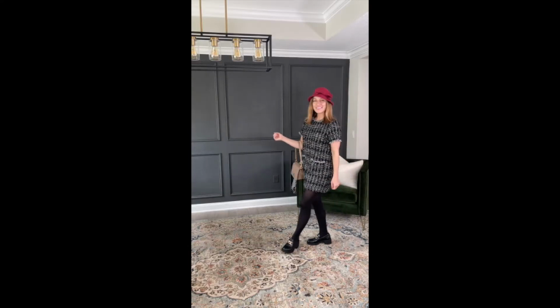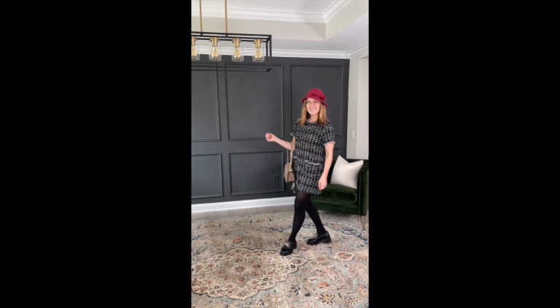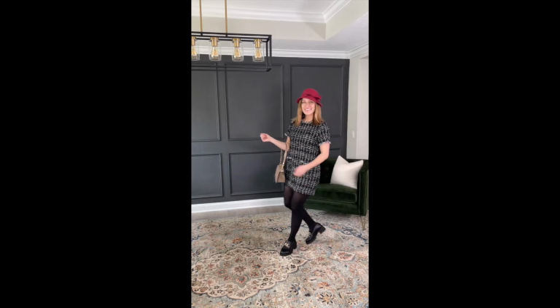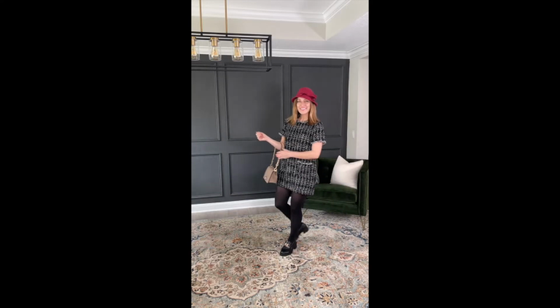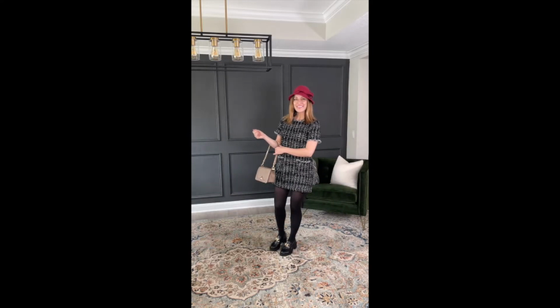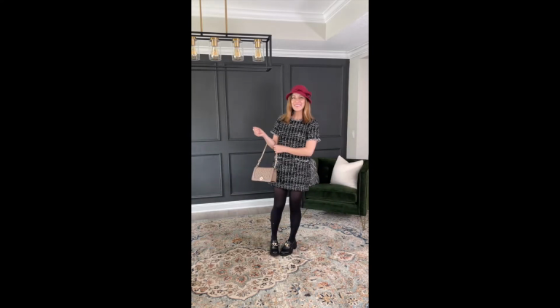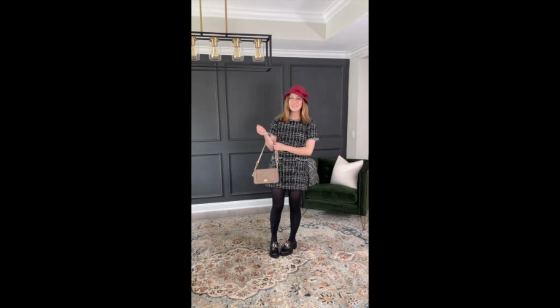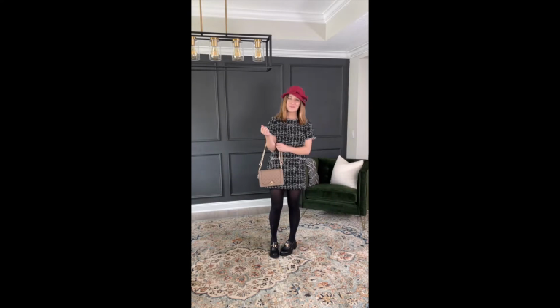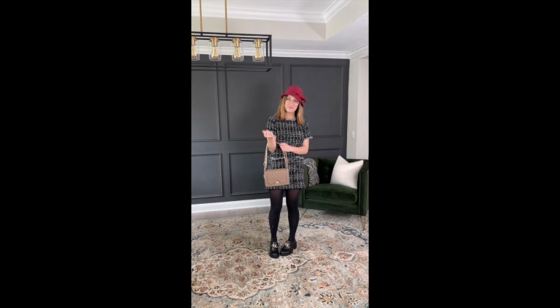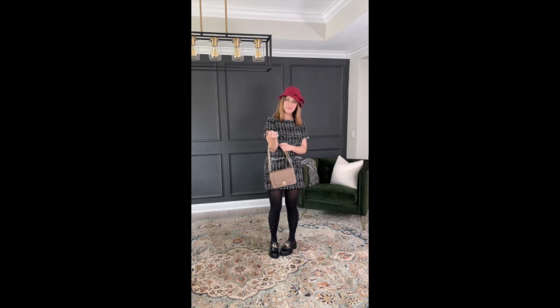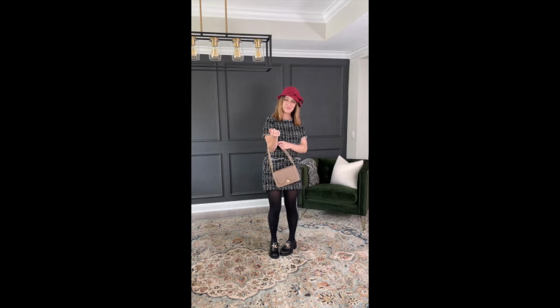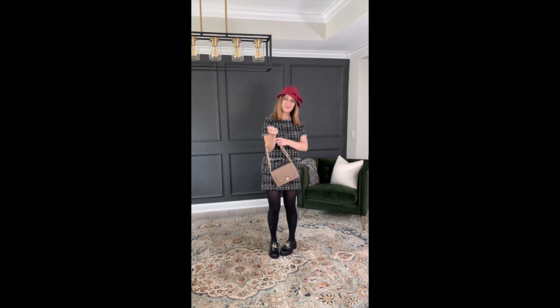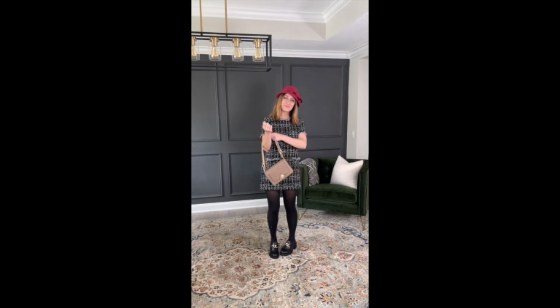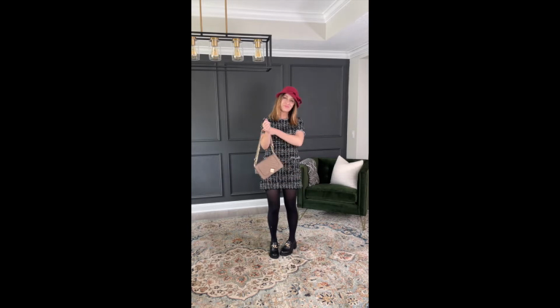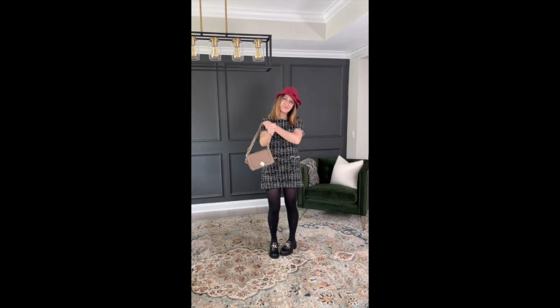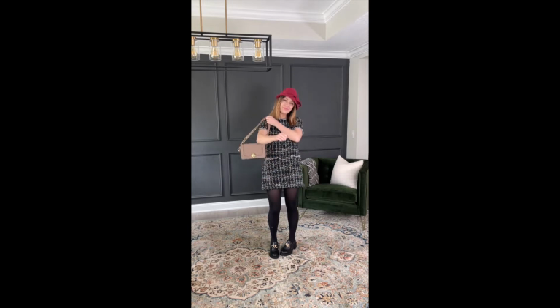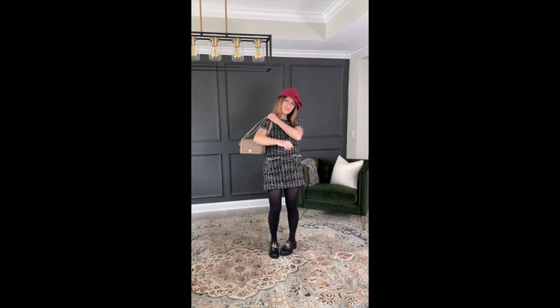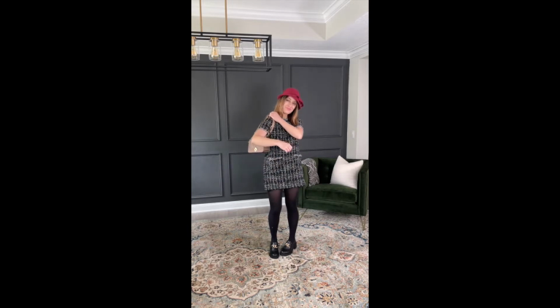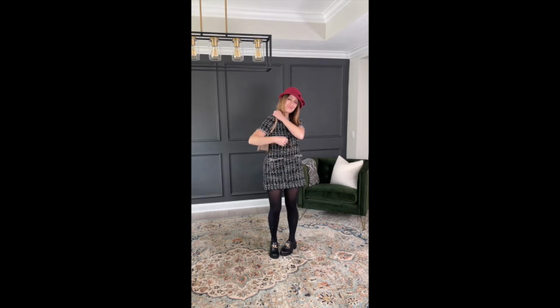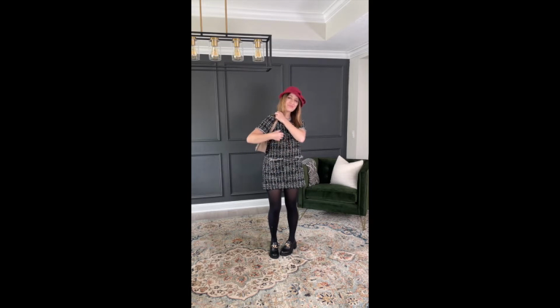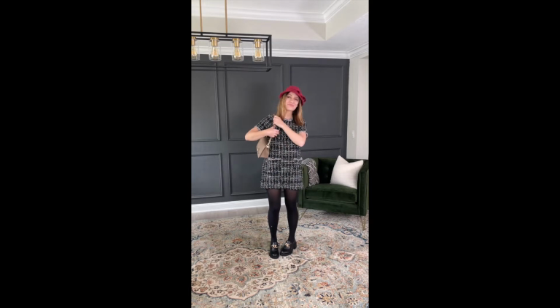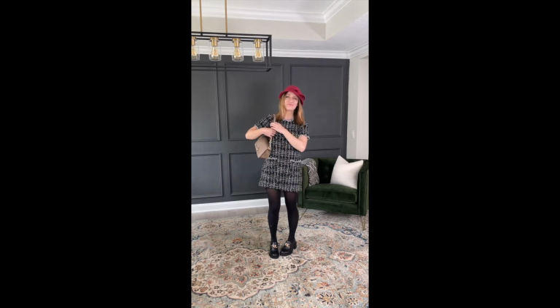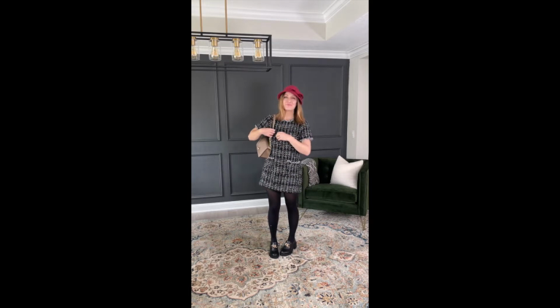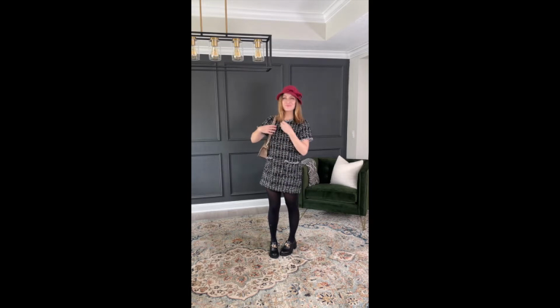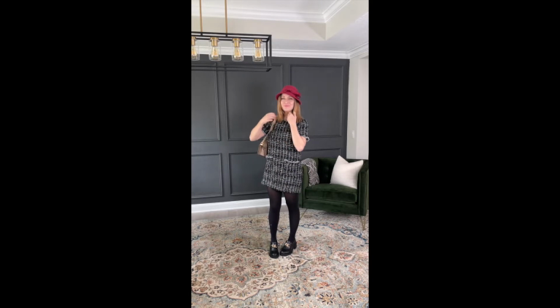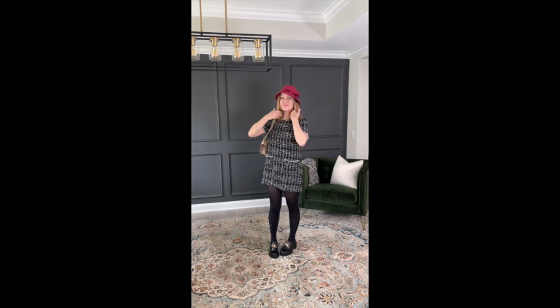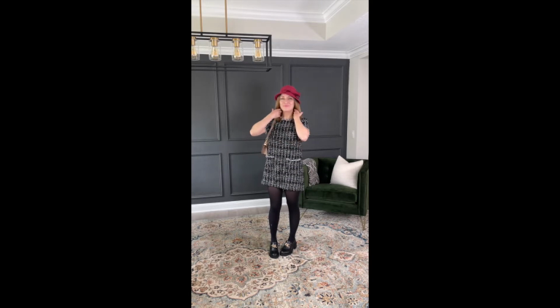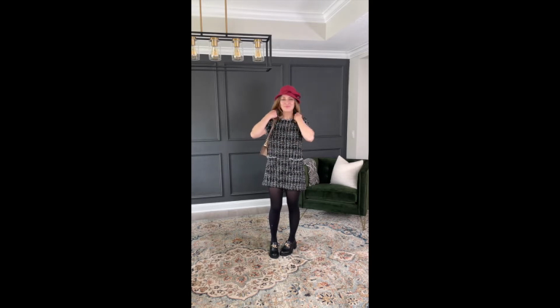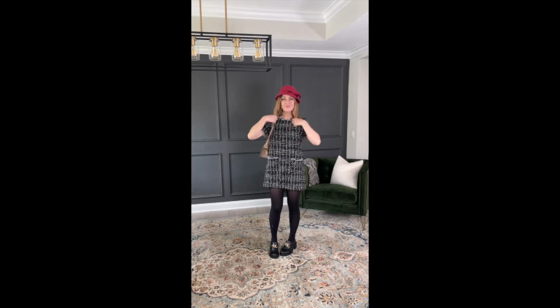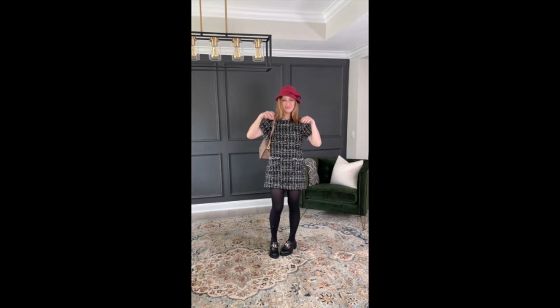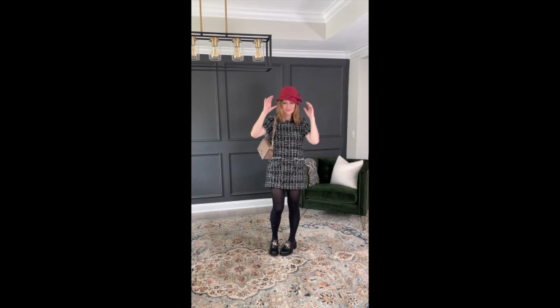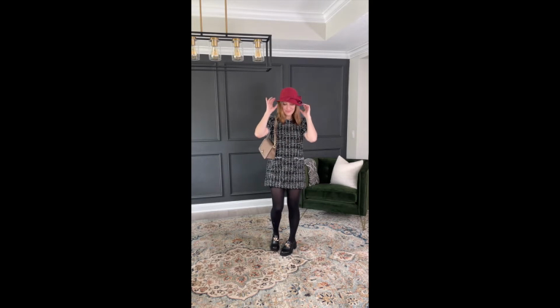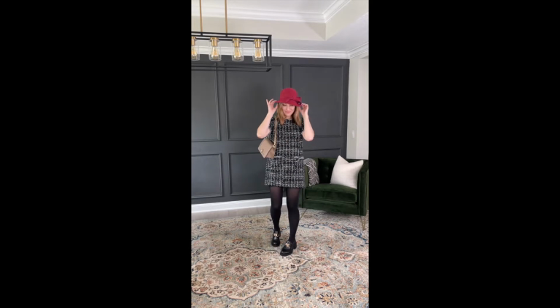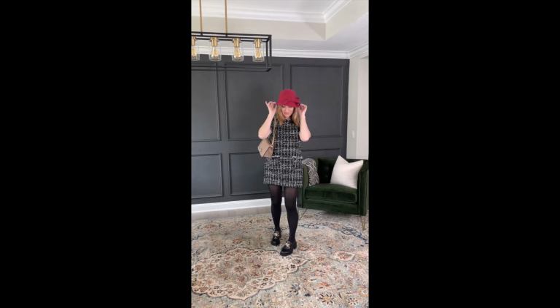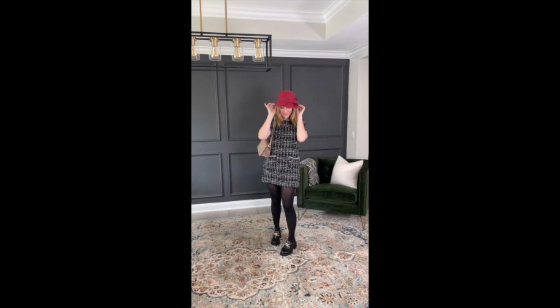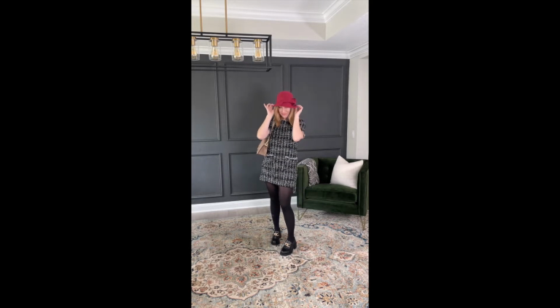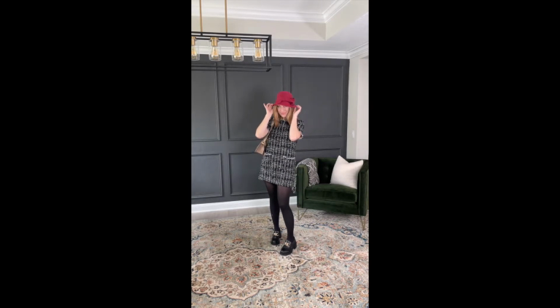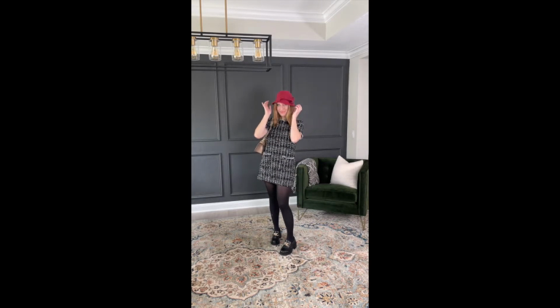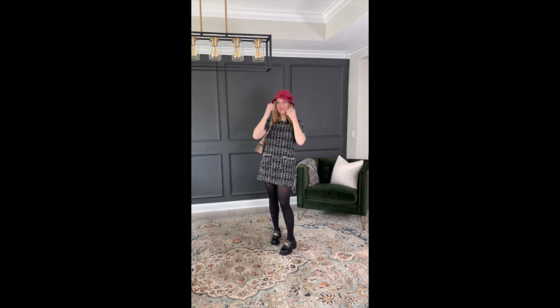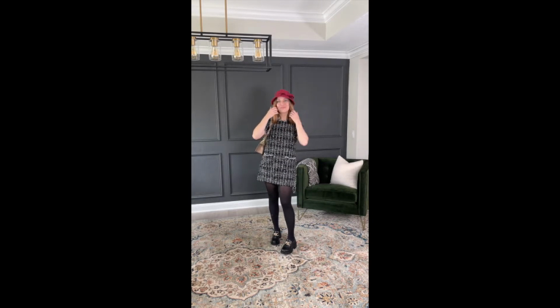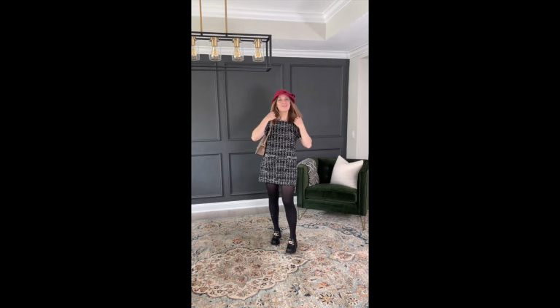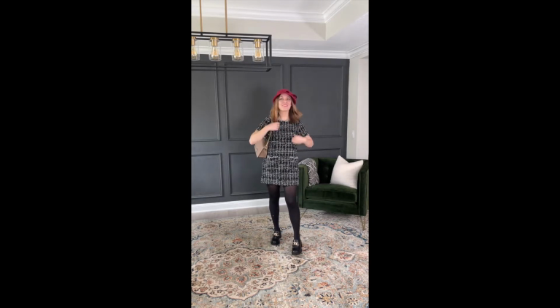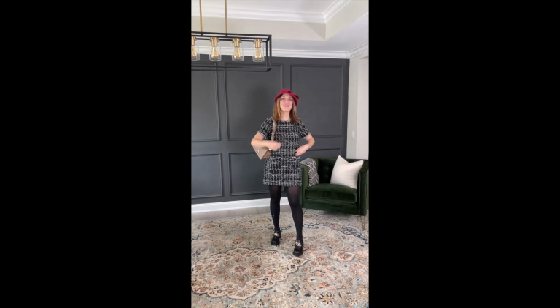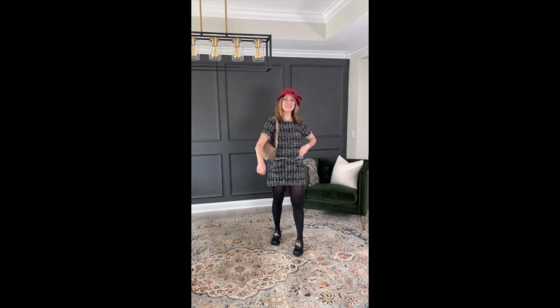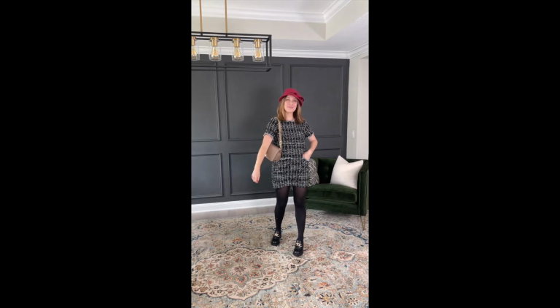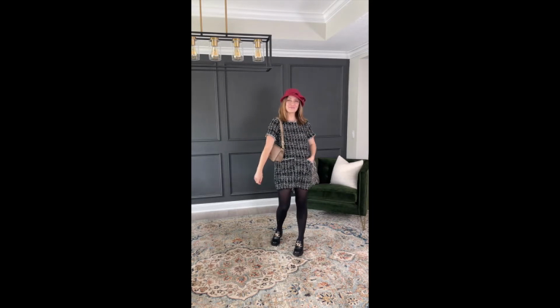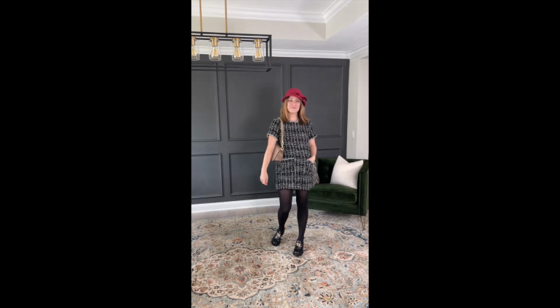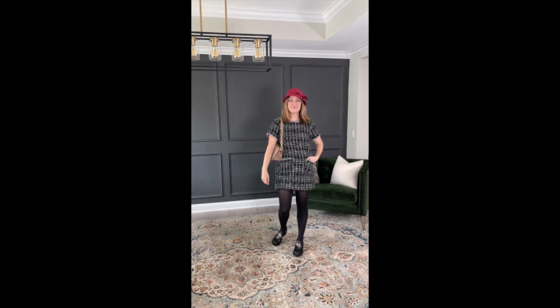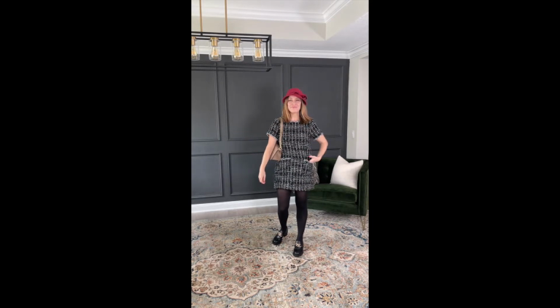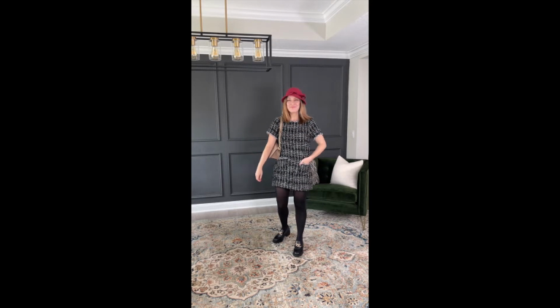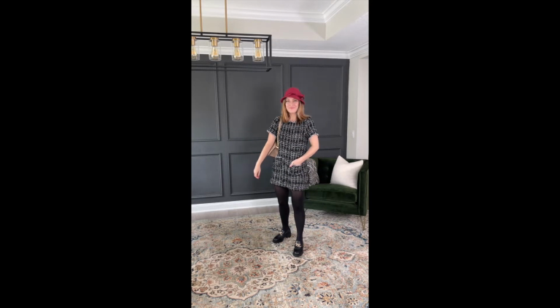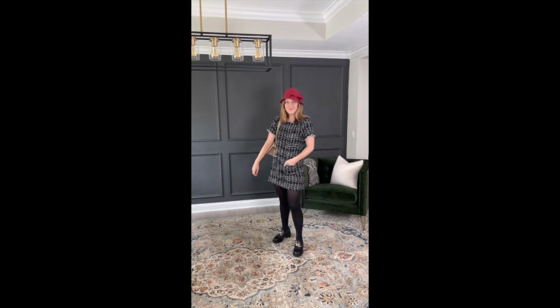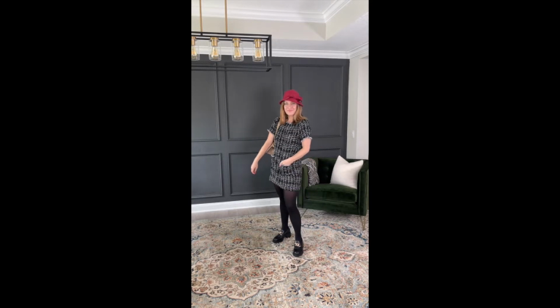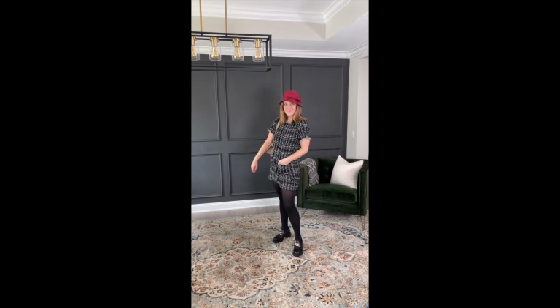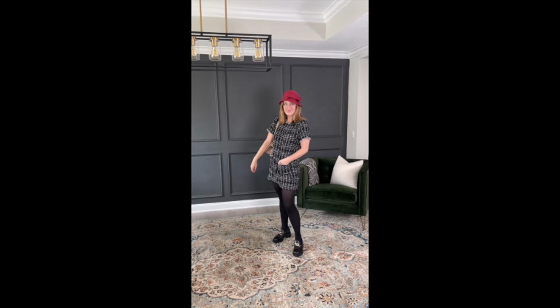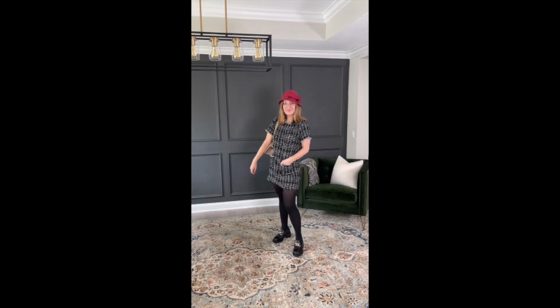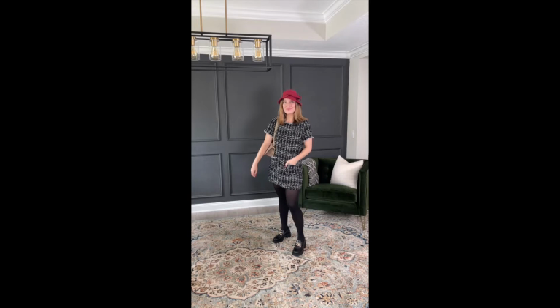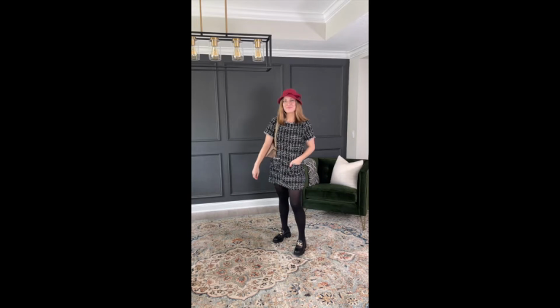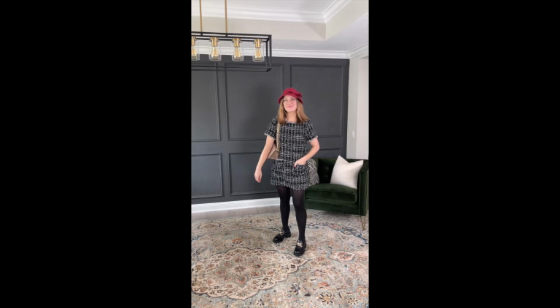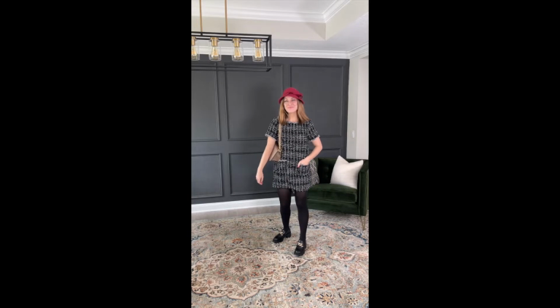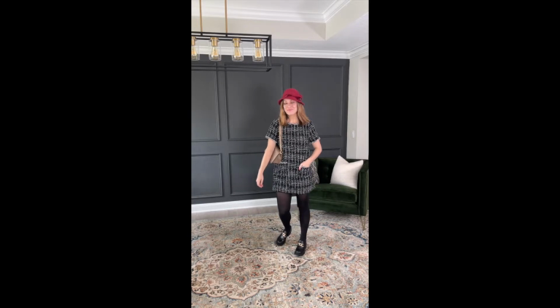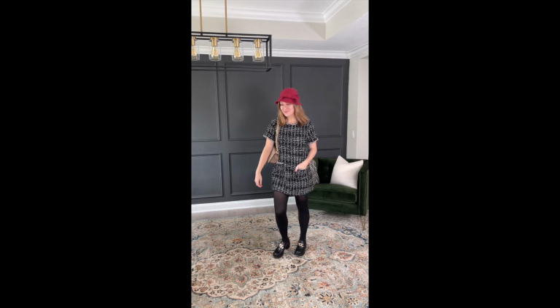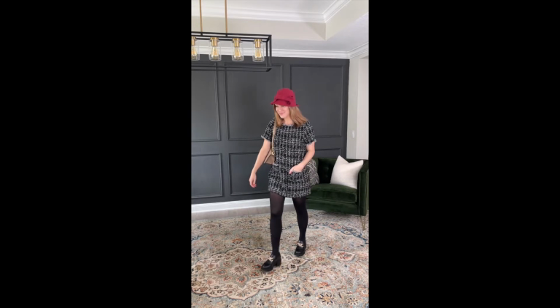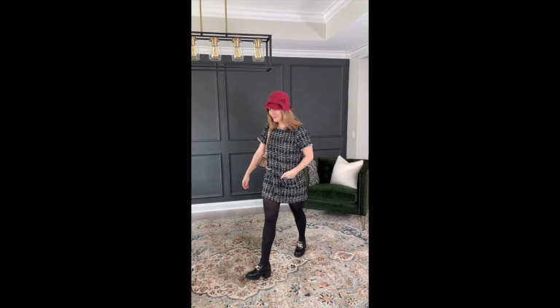Next up, oh my gosh, I live for the tweed these days. It's such a Chanel vibe outfit, and I added a cute little 50s hat.